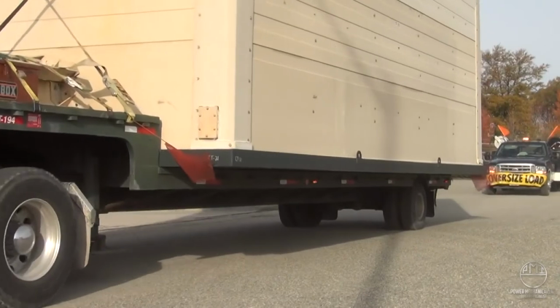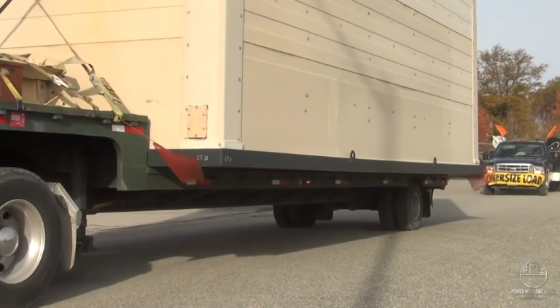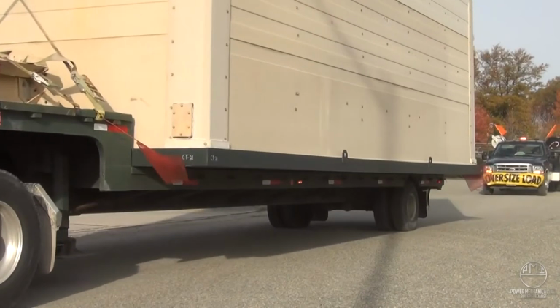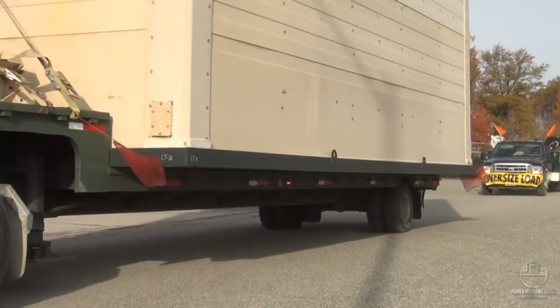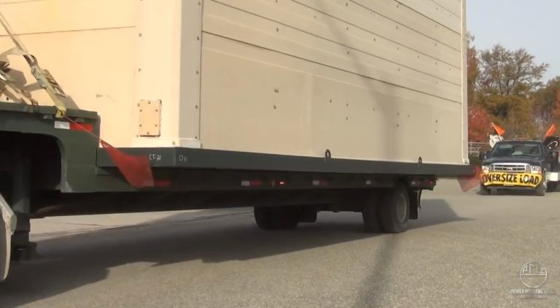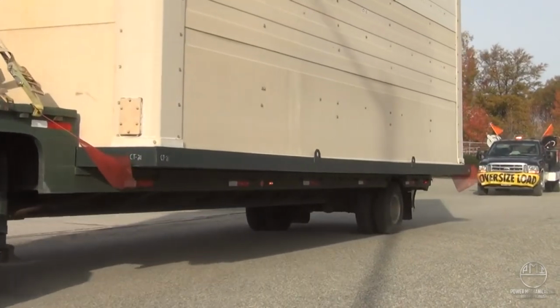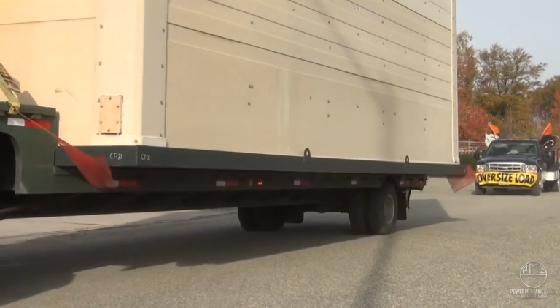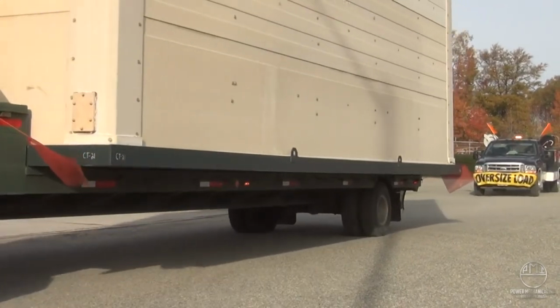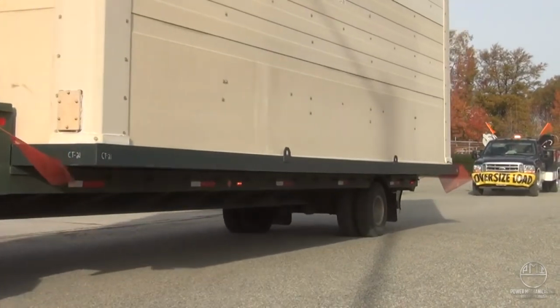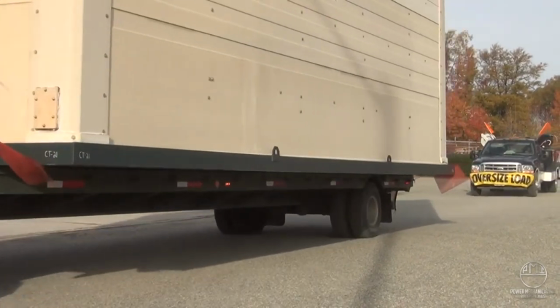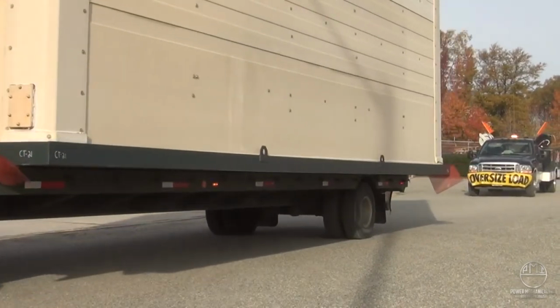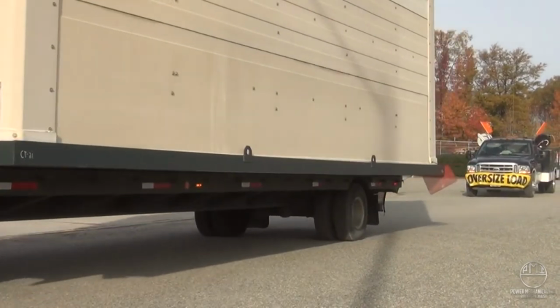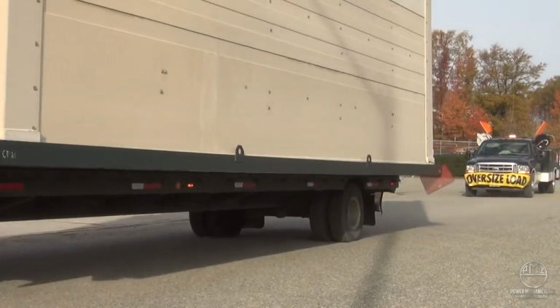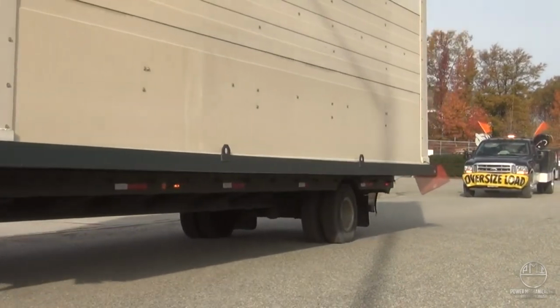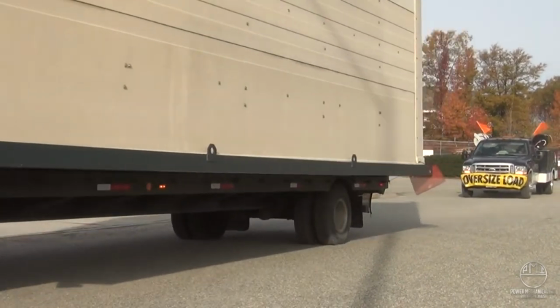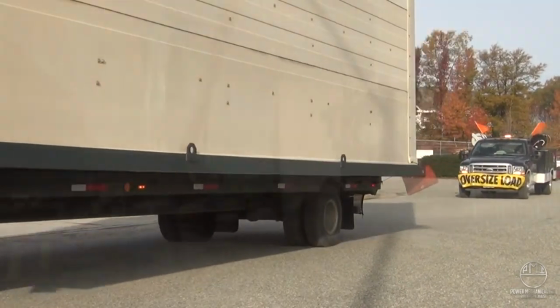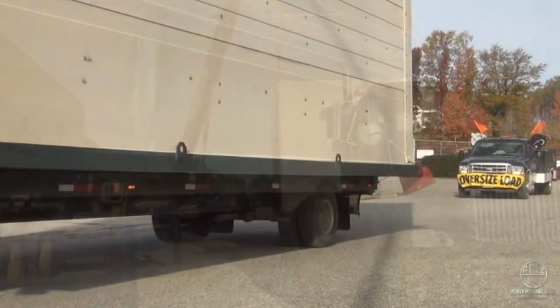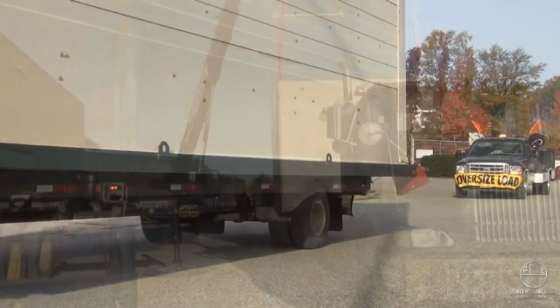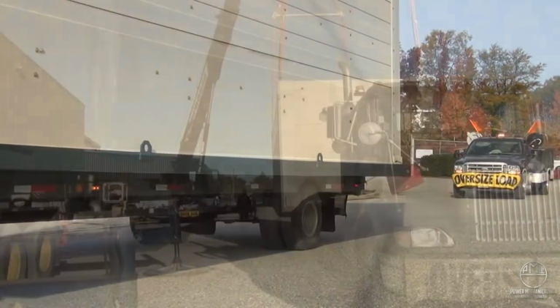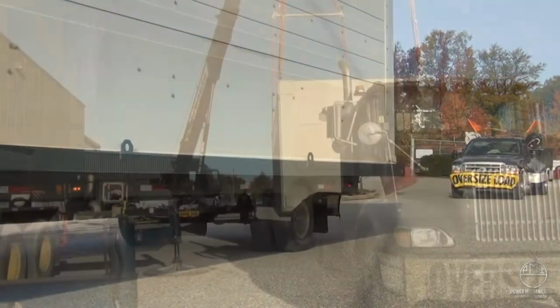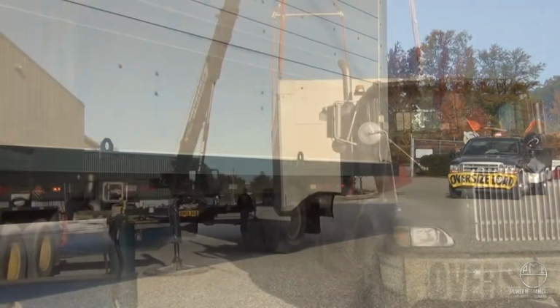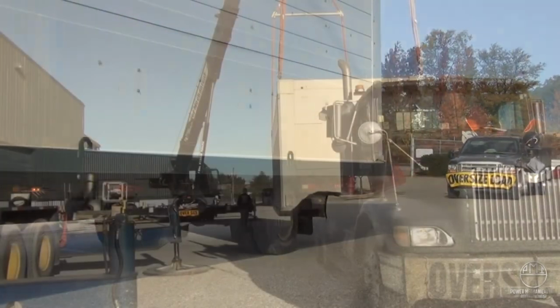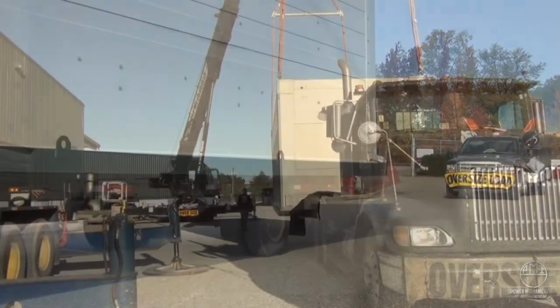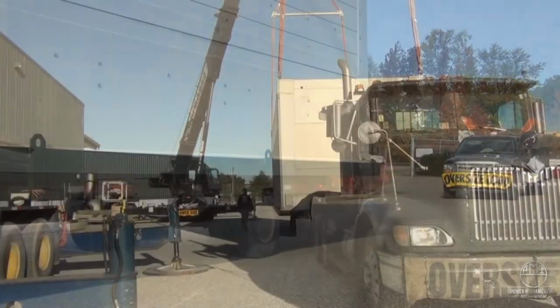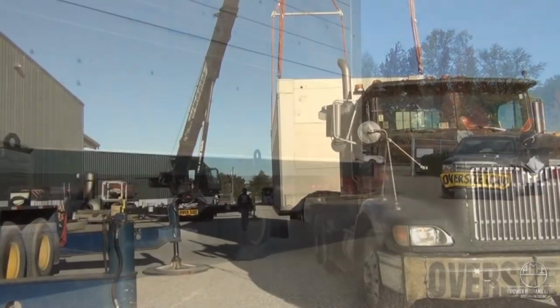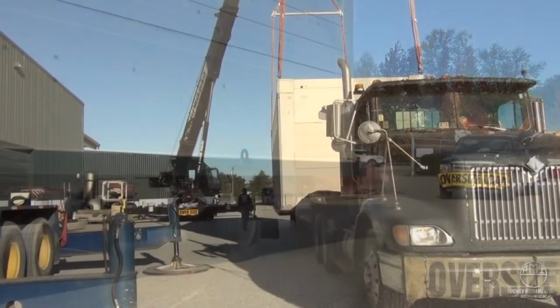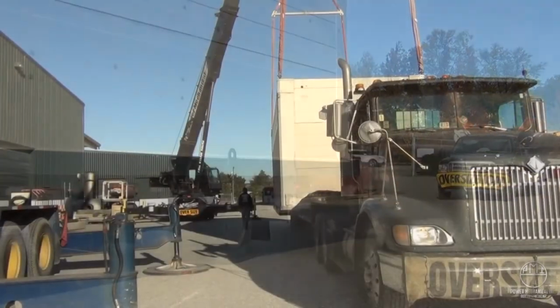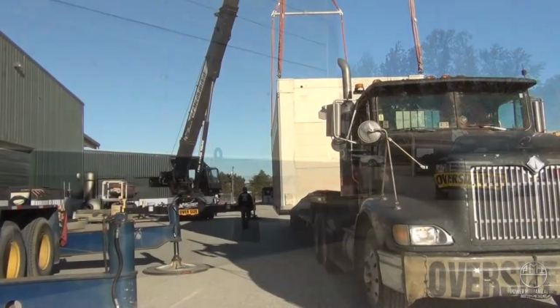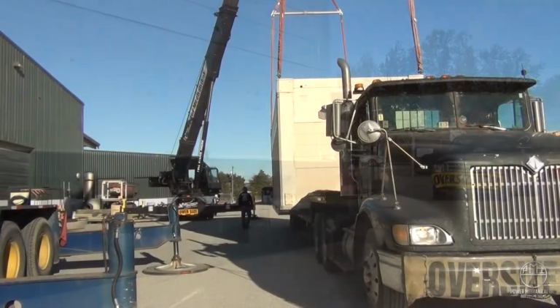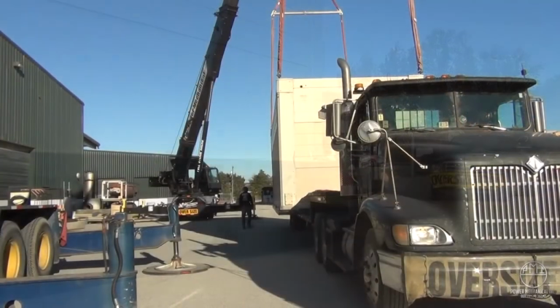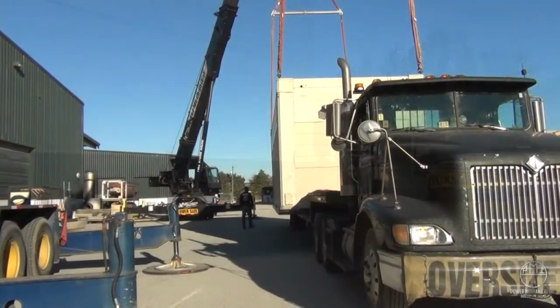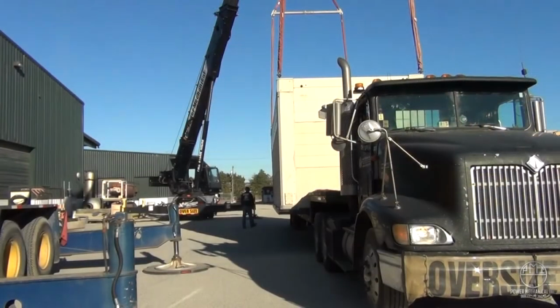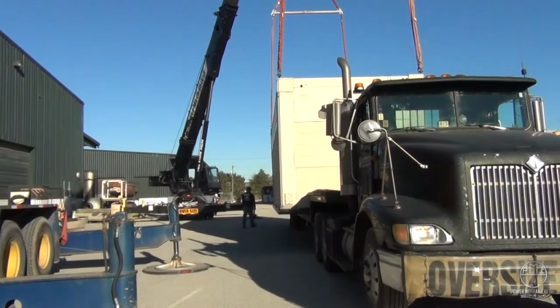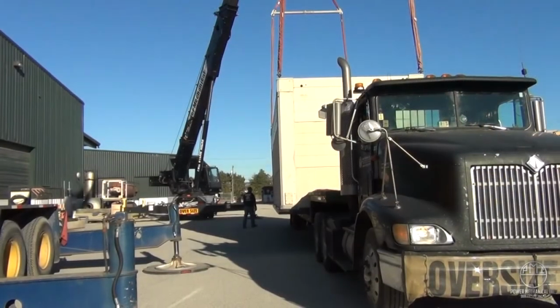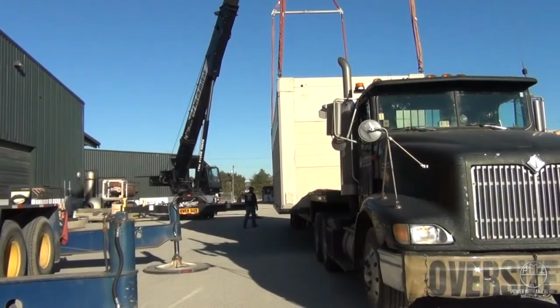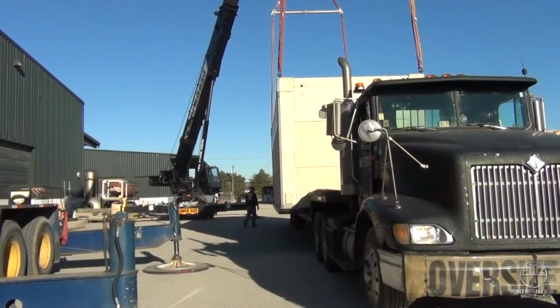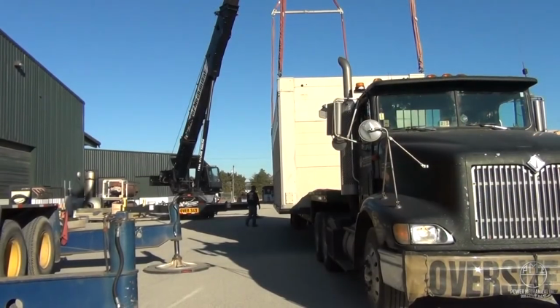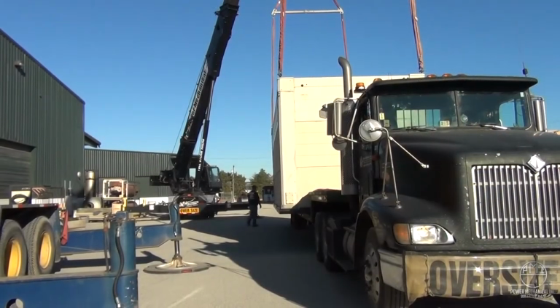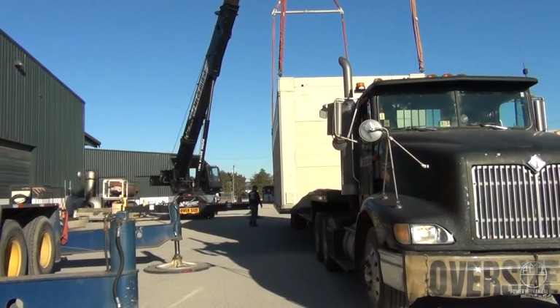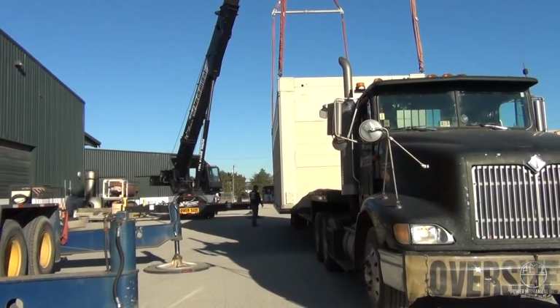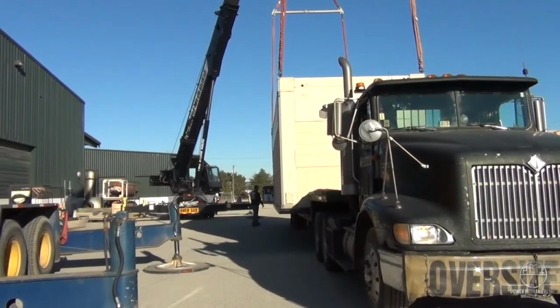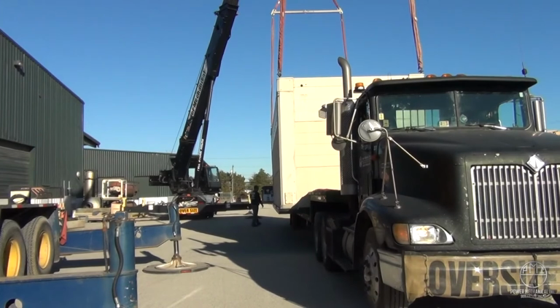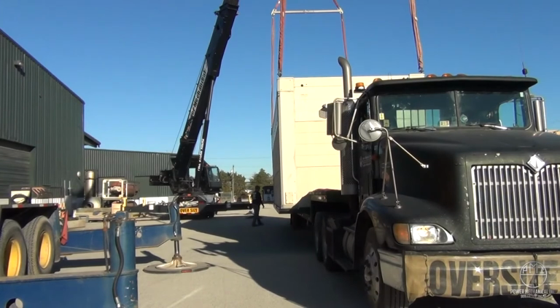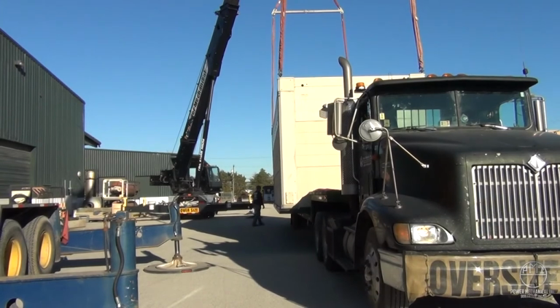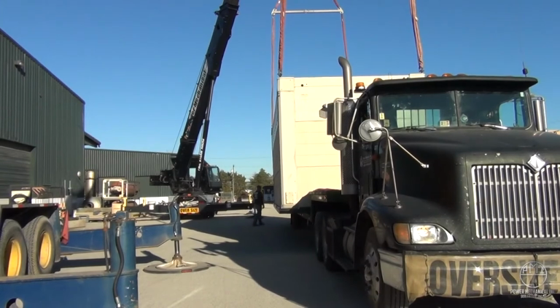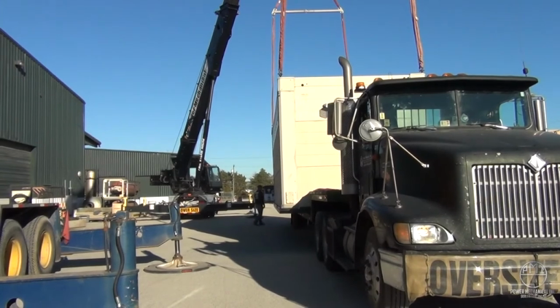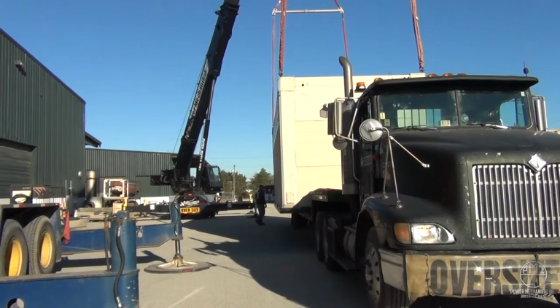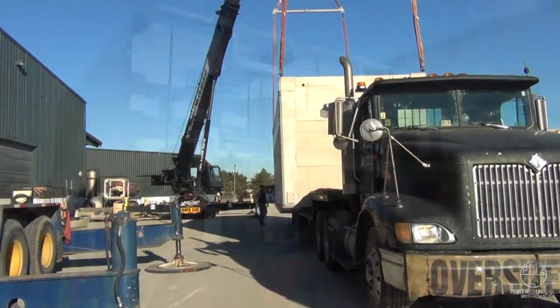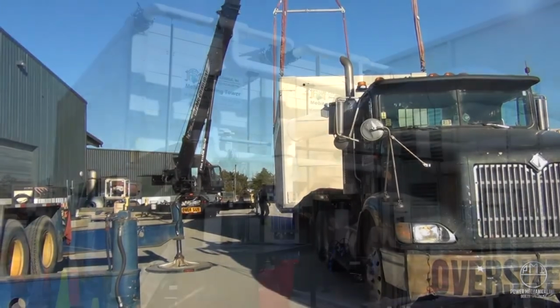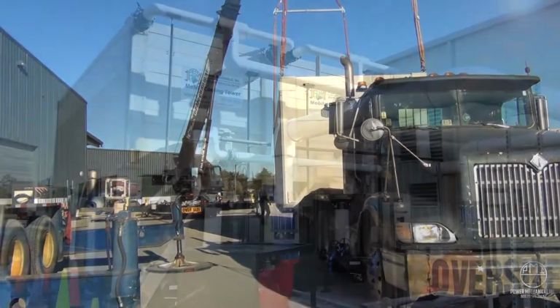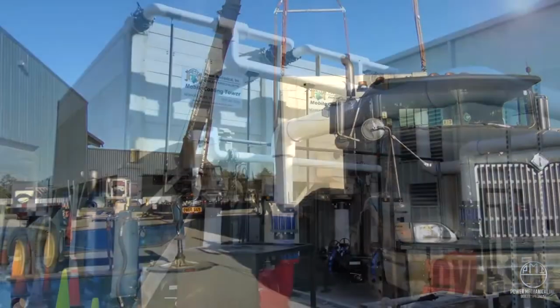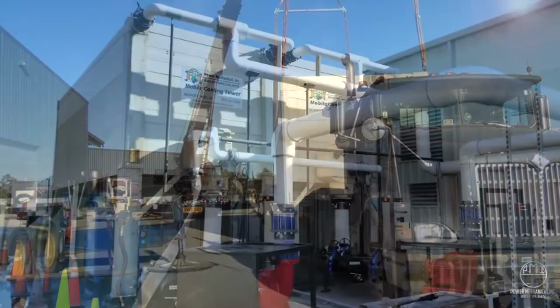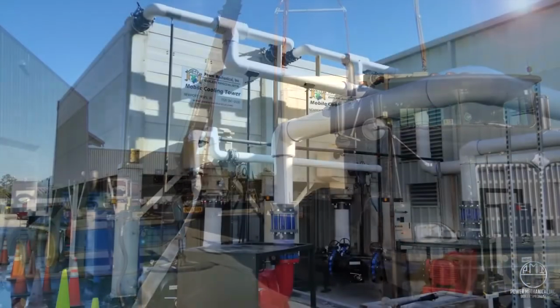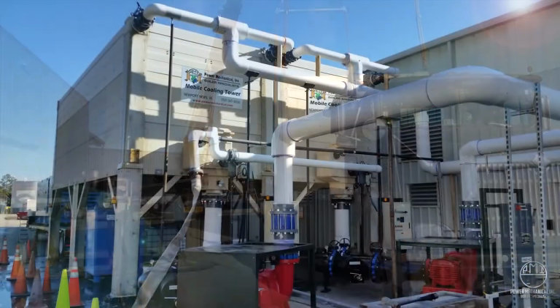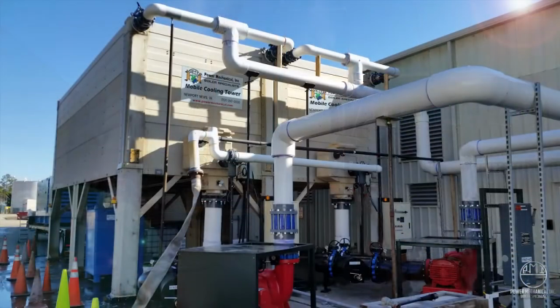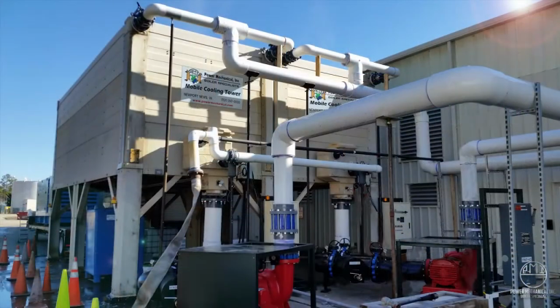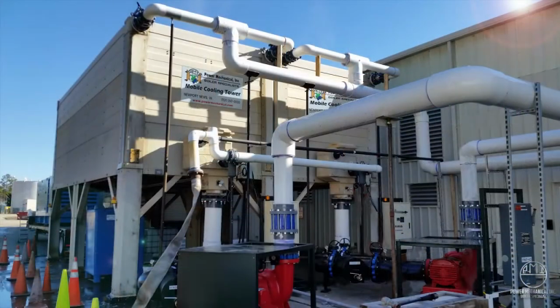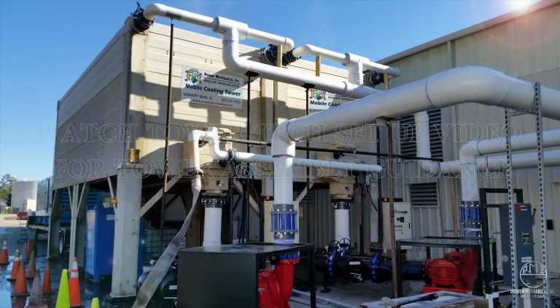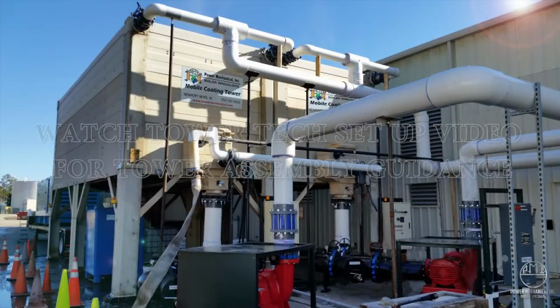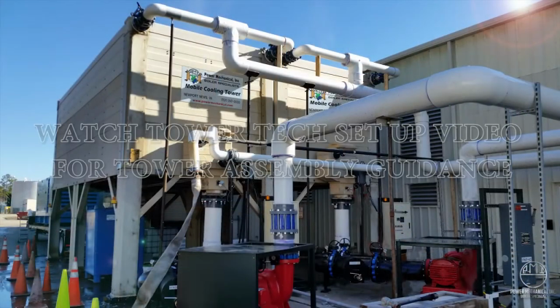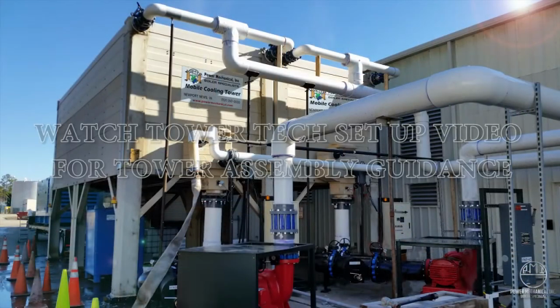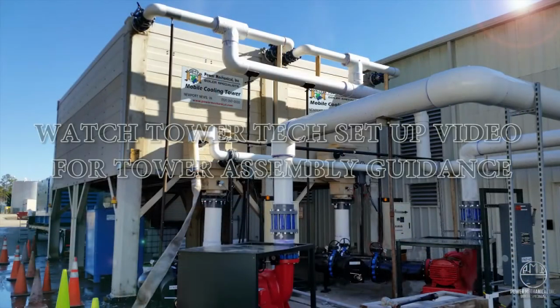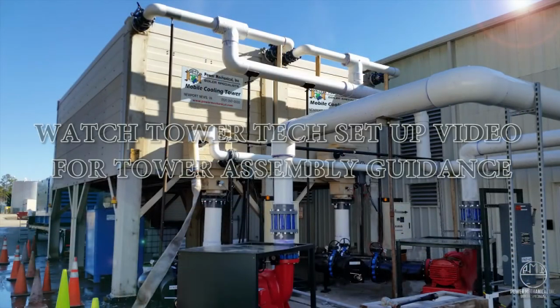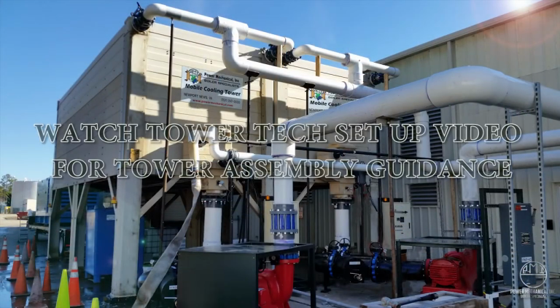Now you can see what to expect in the parking lot upon delivery. Let's go ahead and get this tower put together.